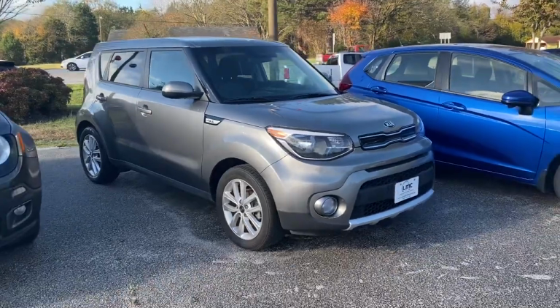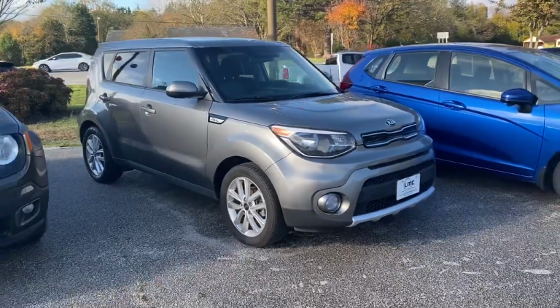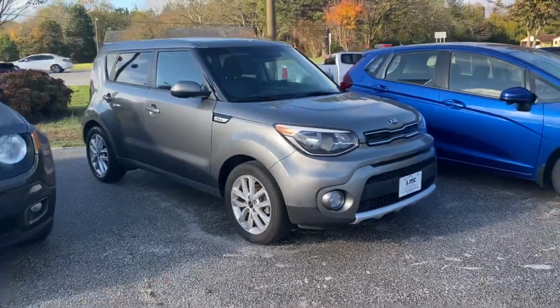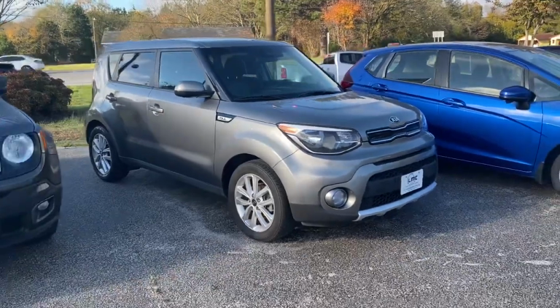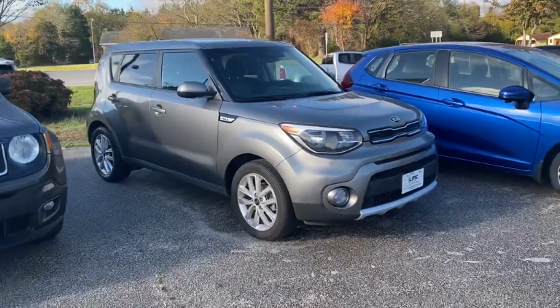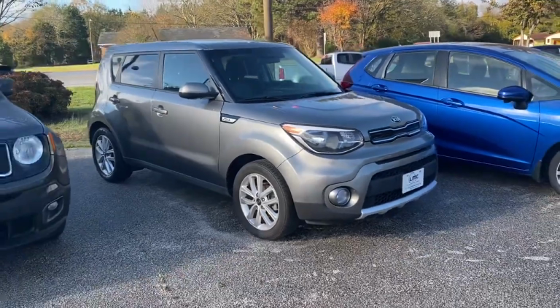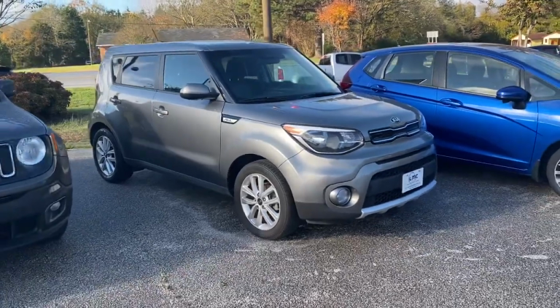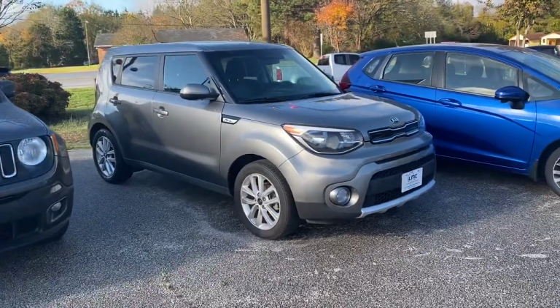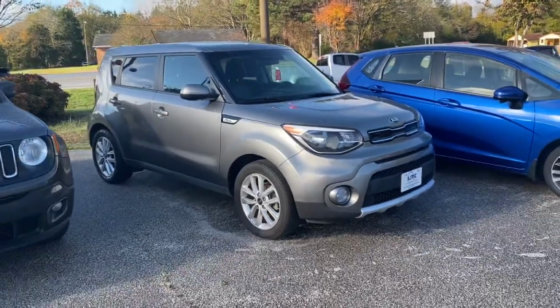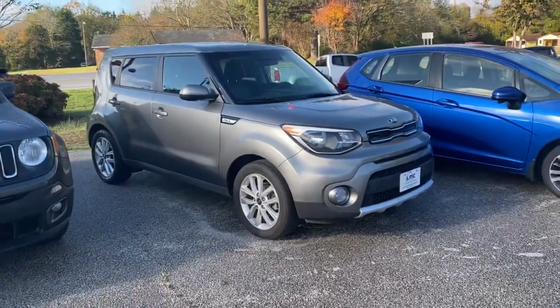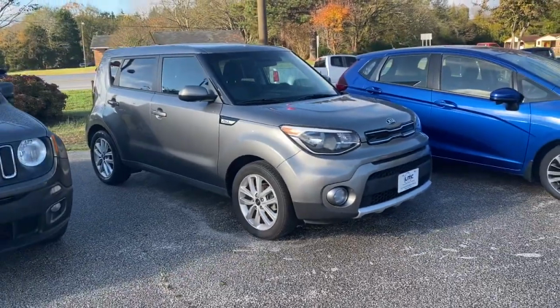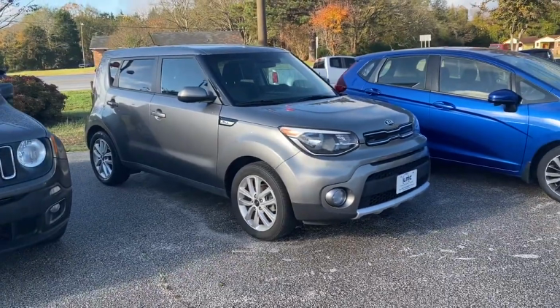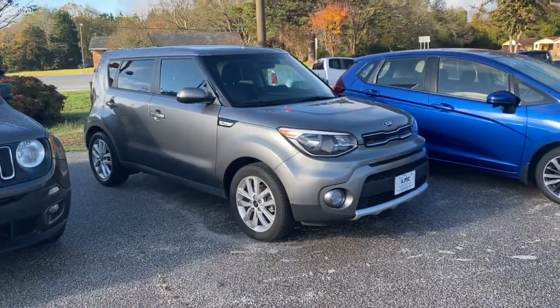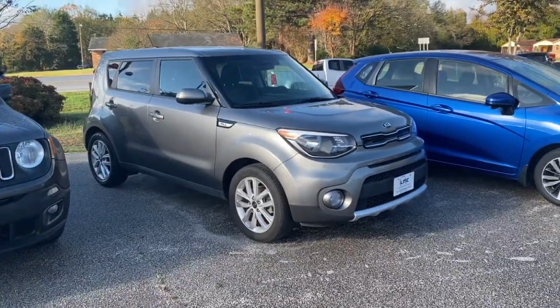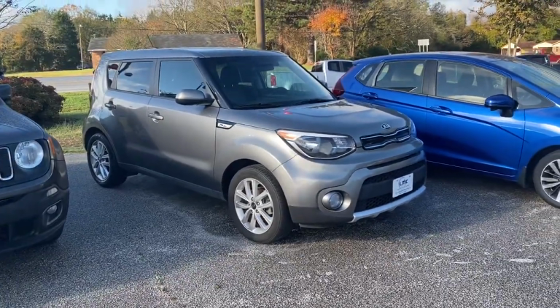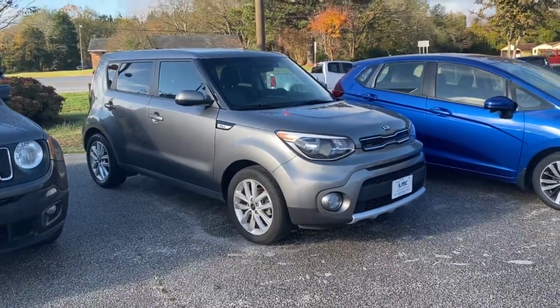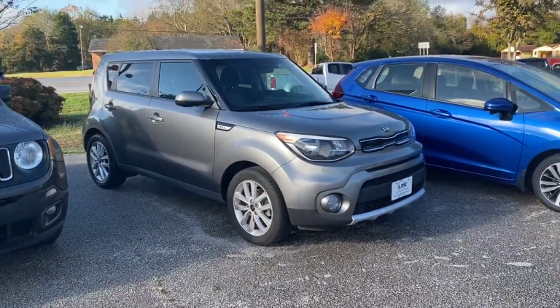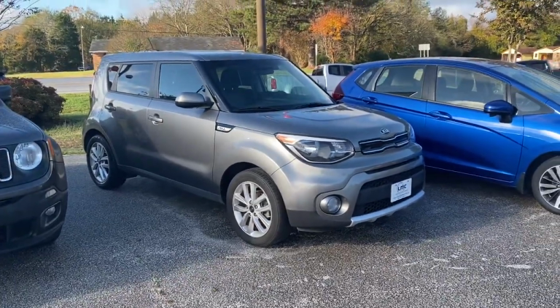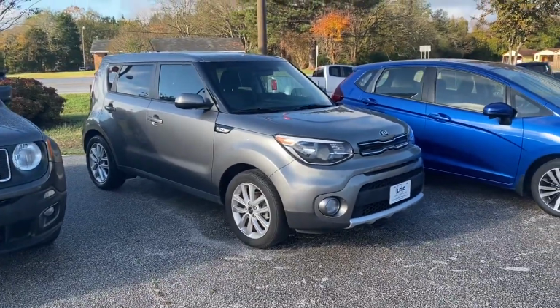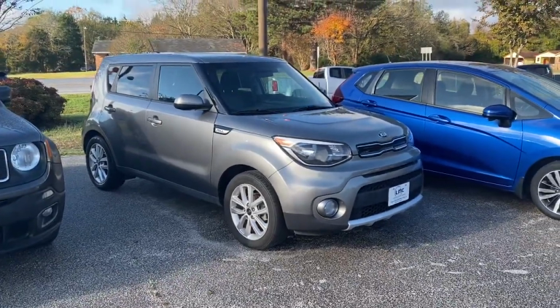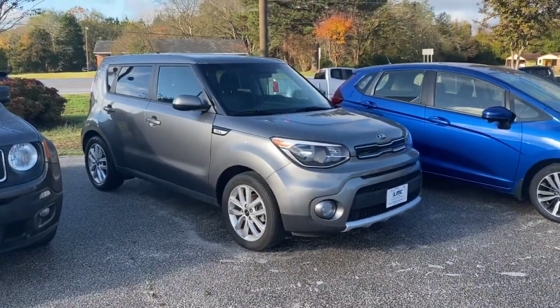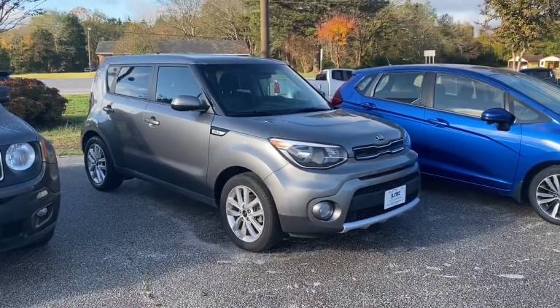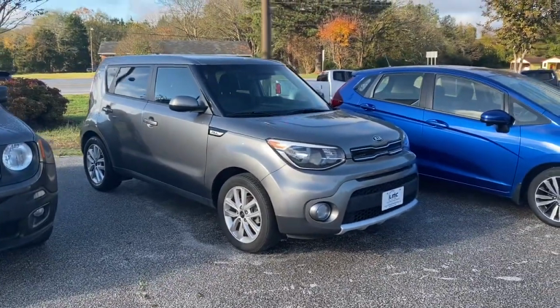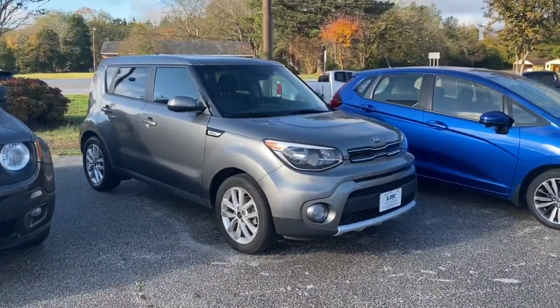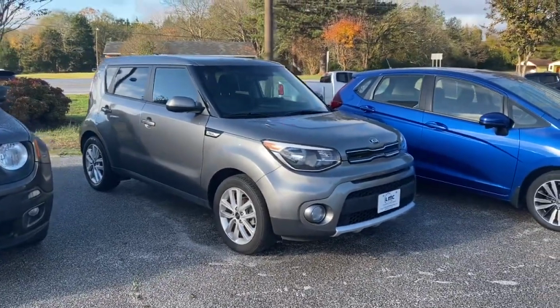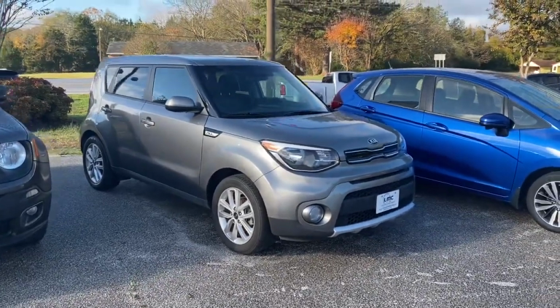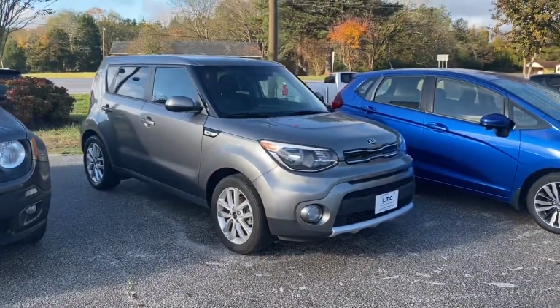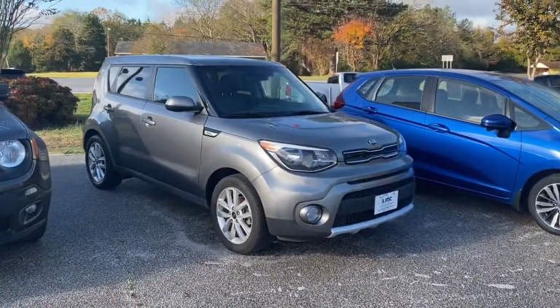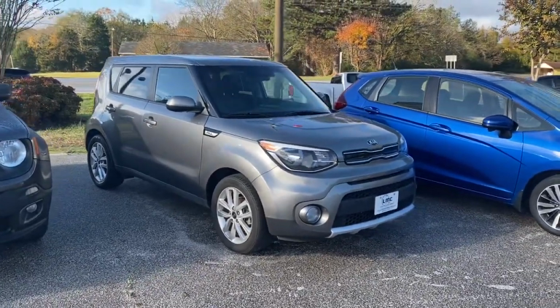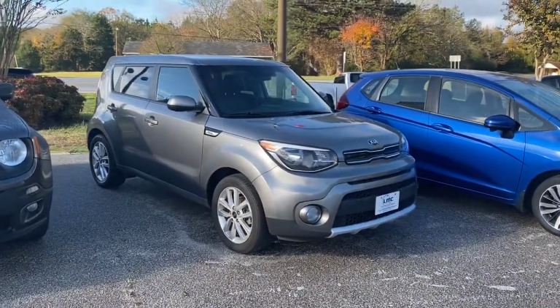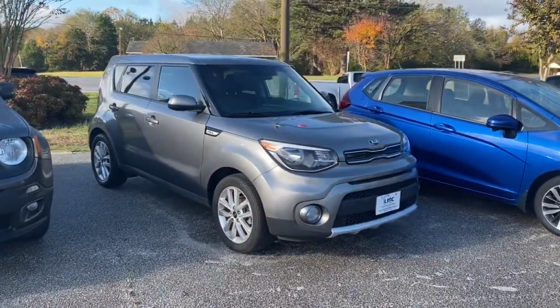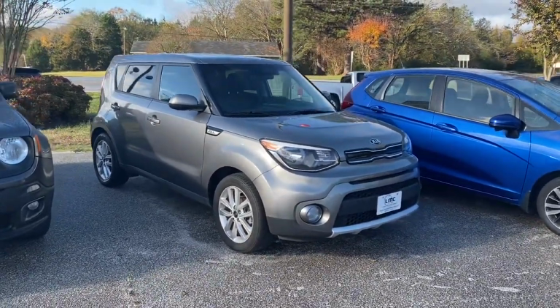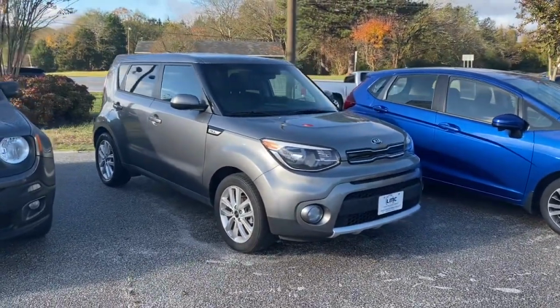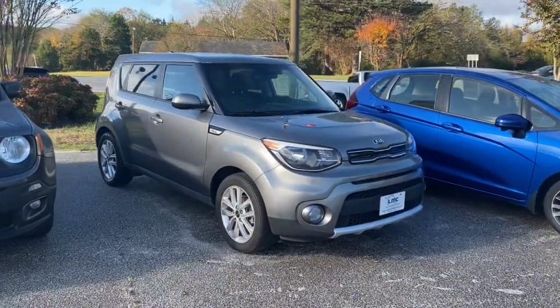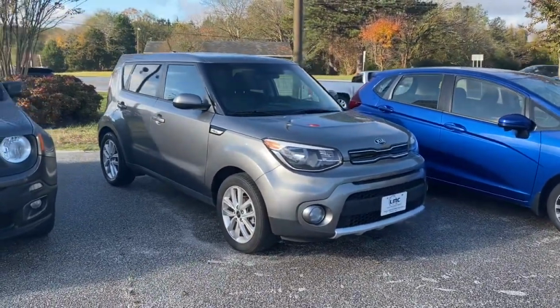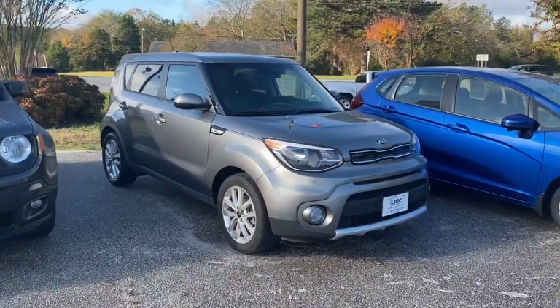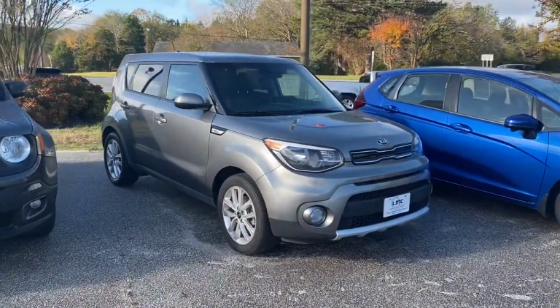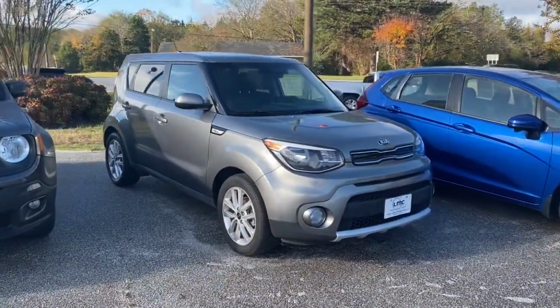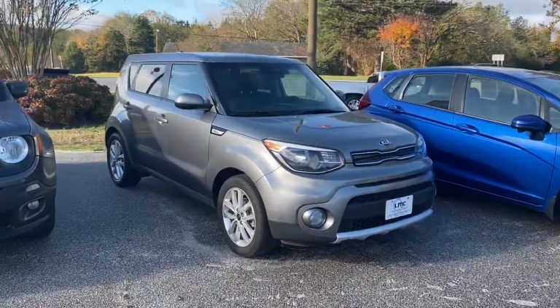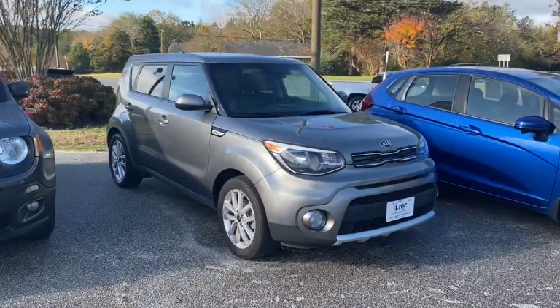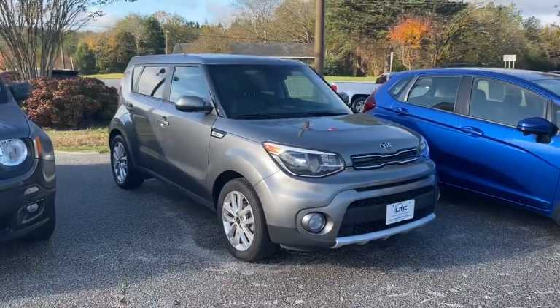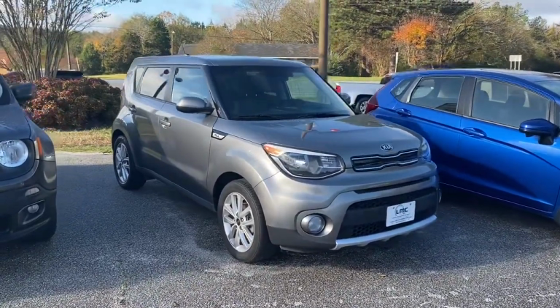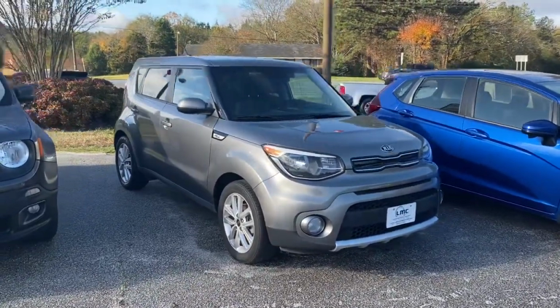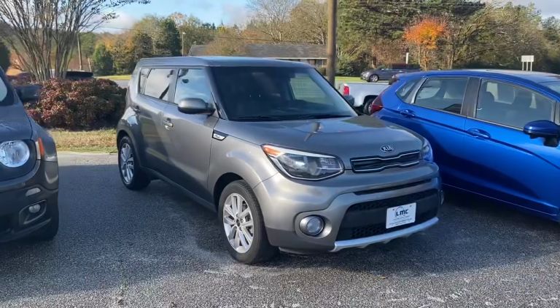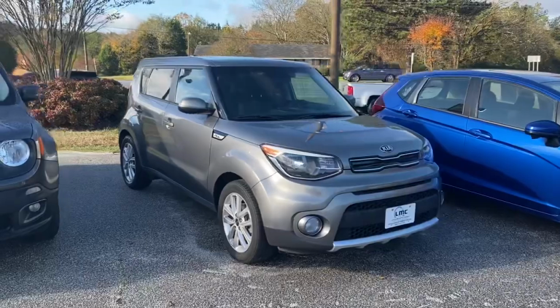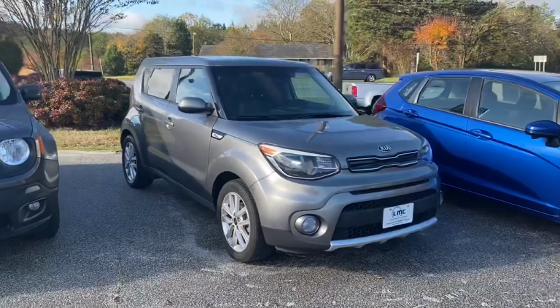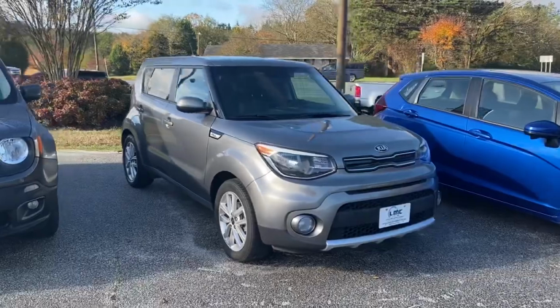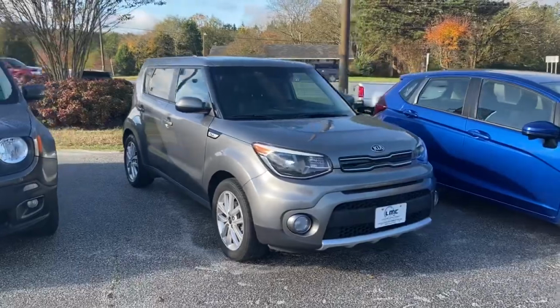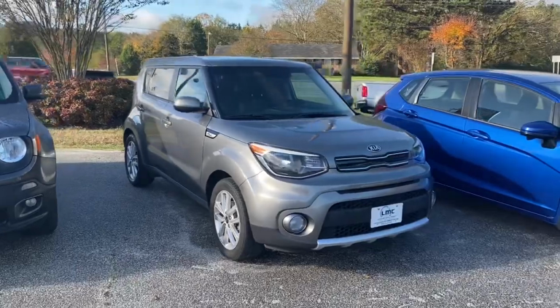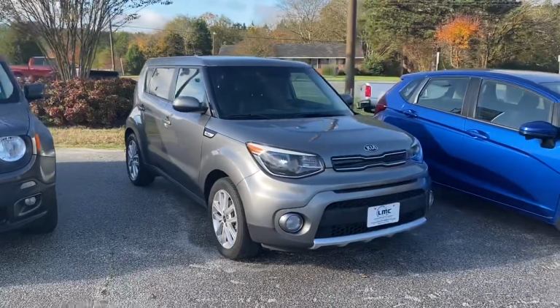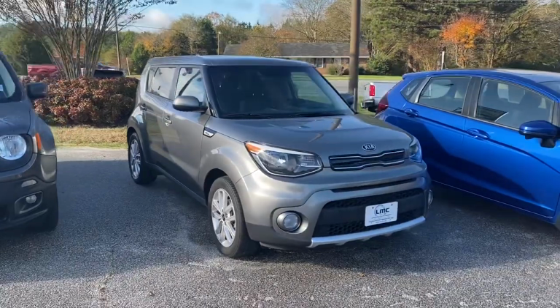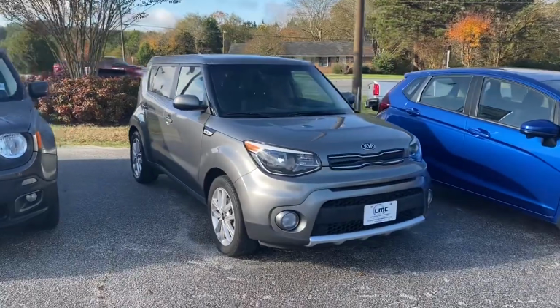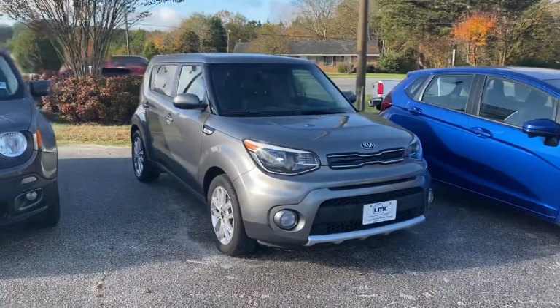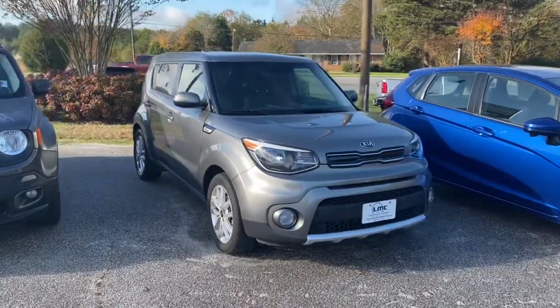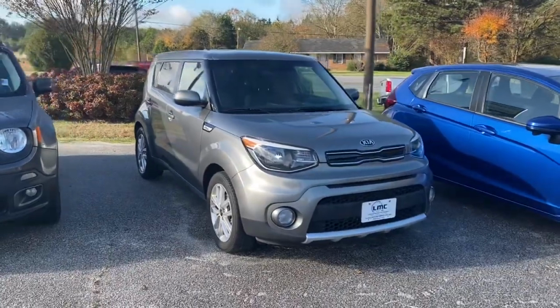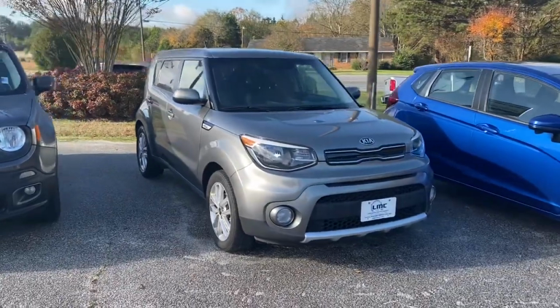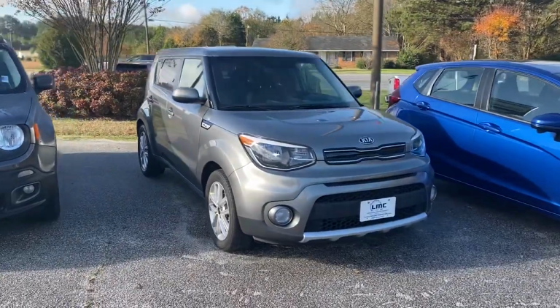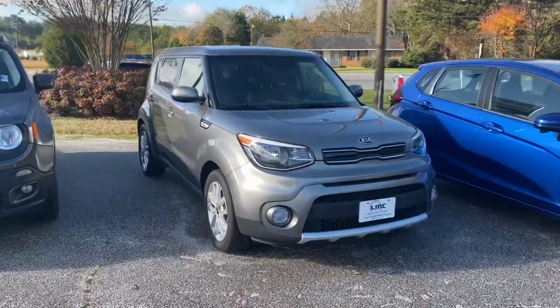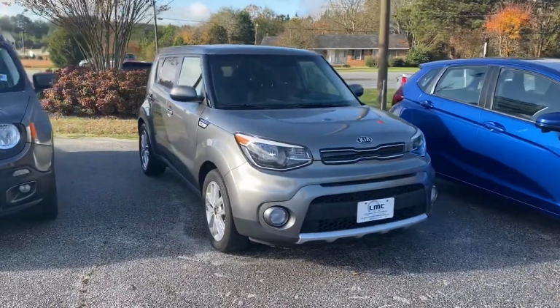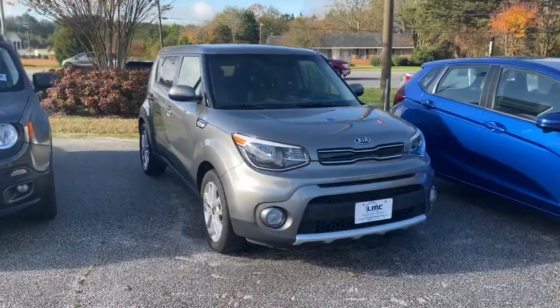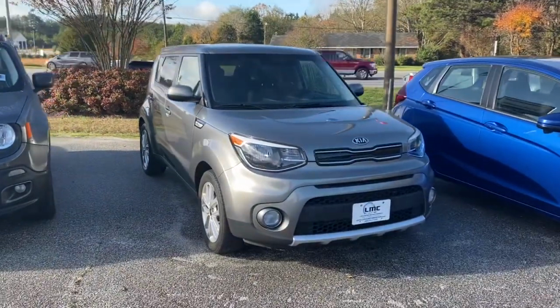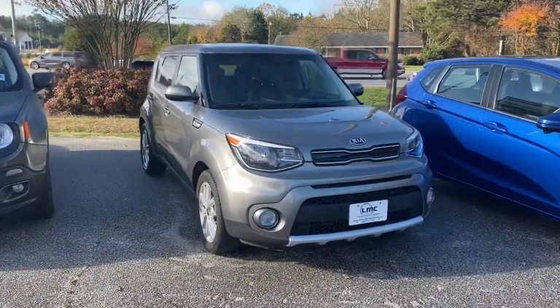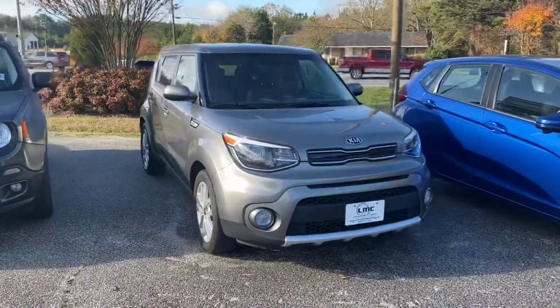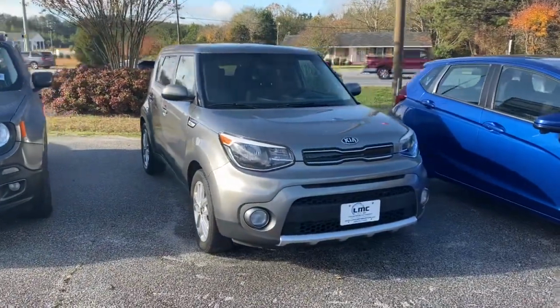Good morning guys. Josh here with you again from Lancaster Motor Company. Today I'm bringing to you this 2017 Kia Soul.